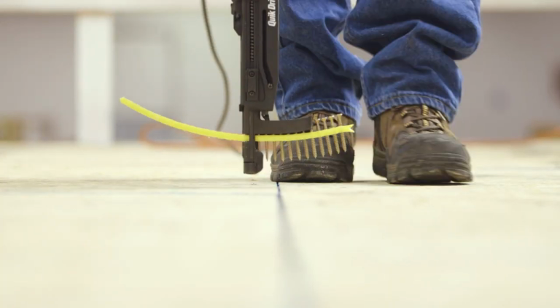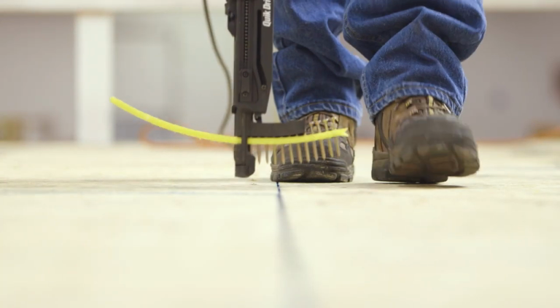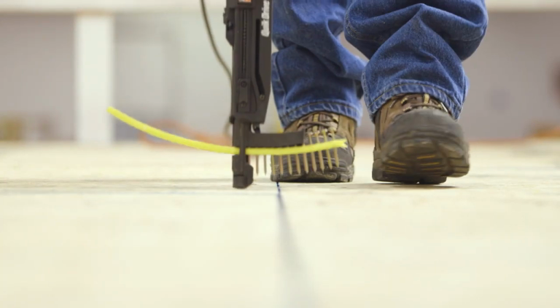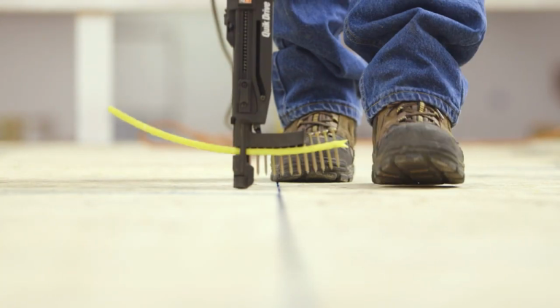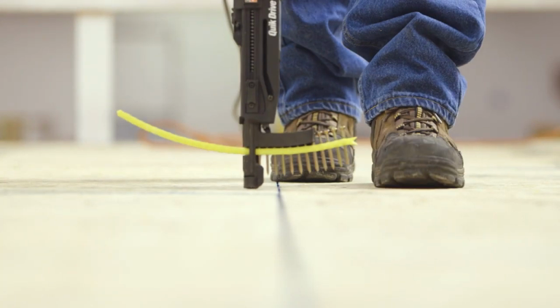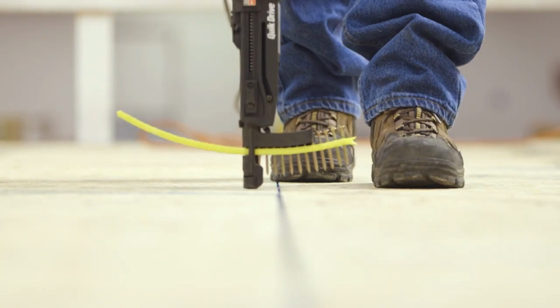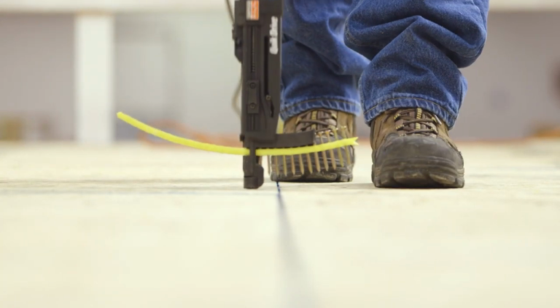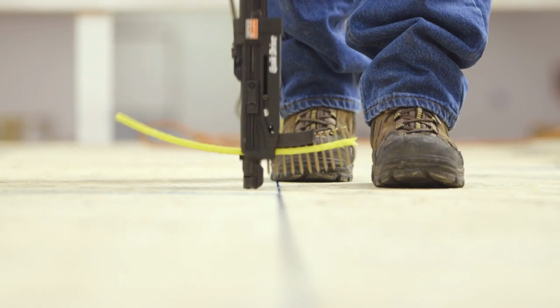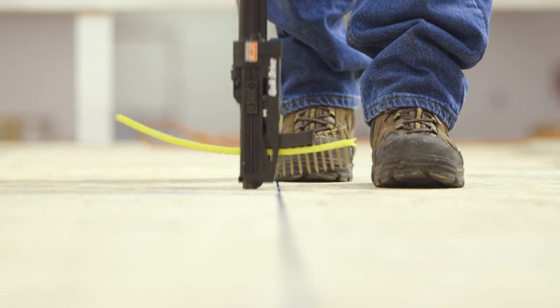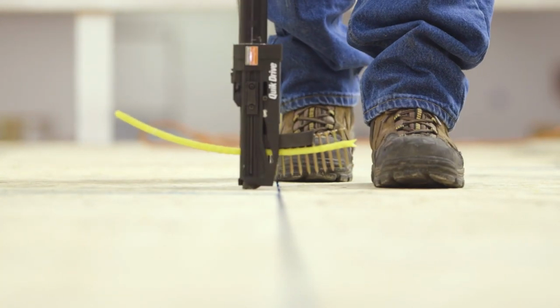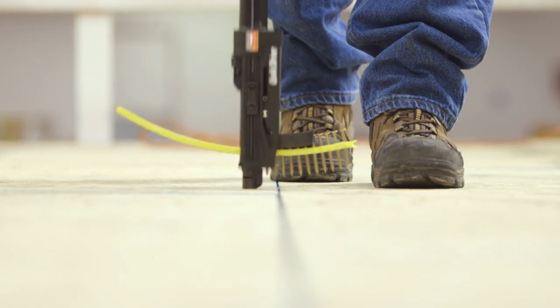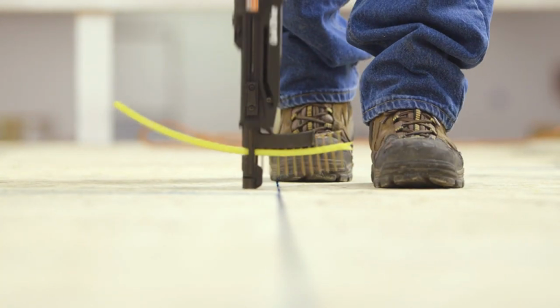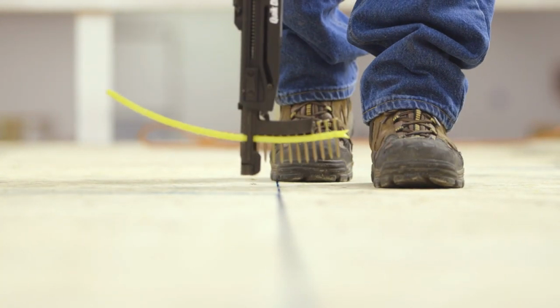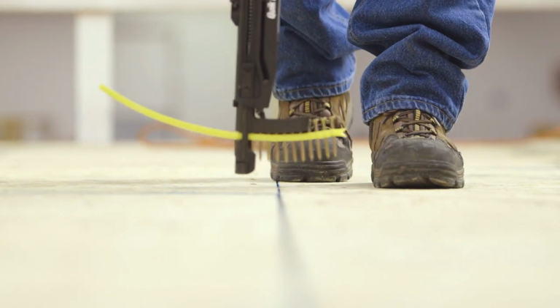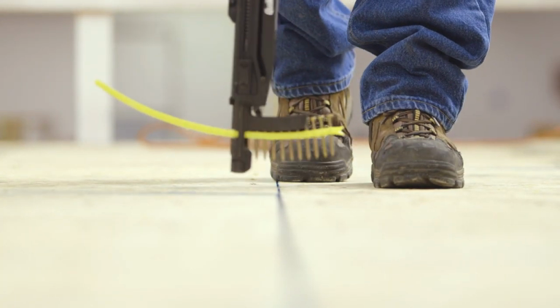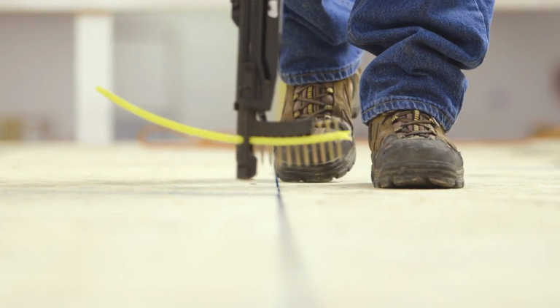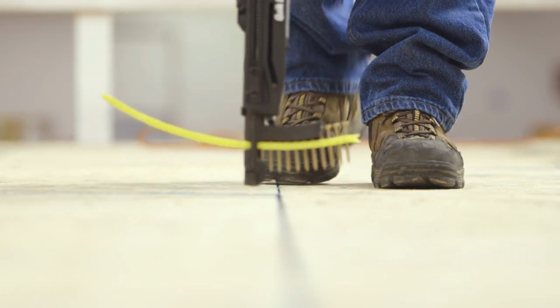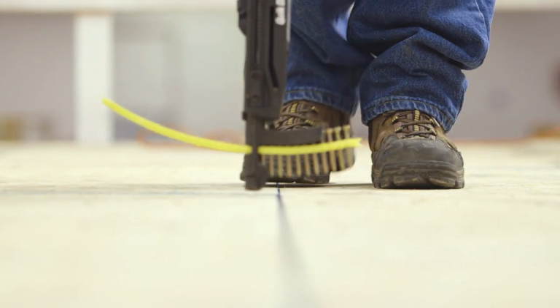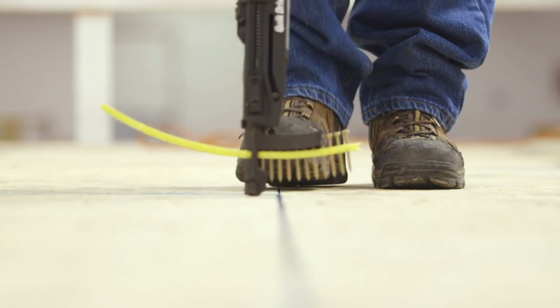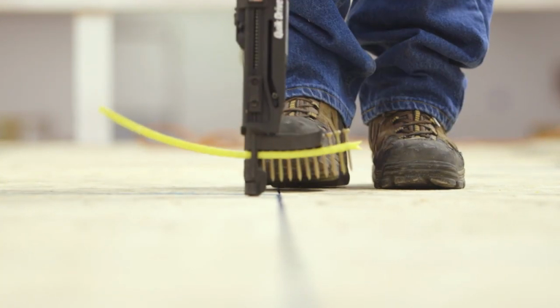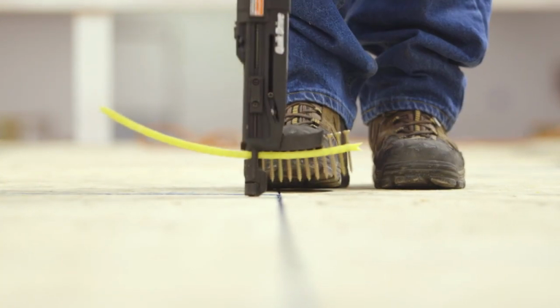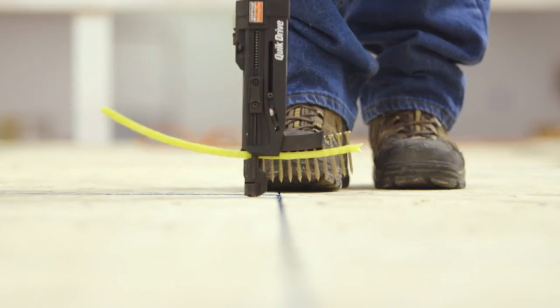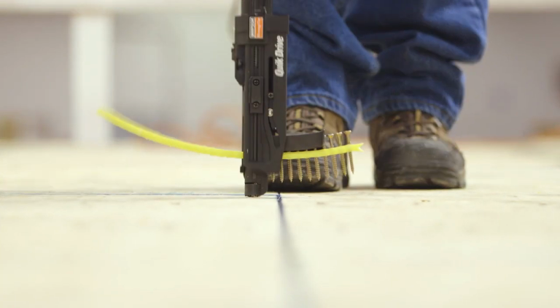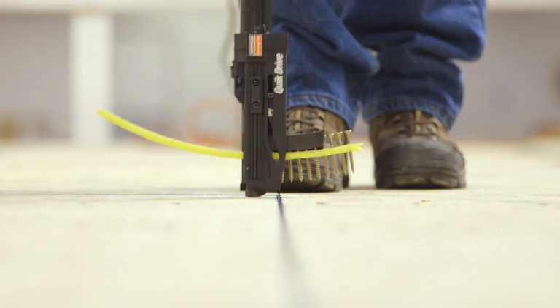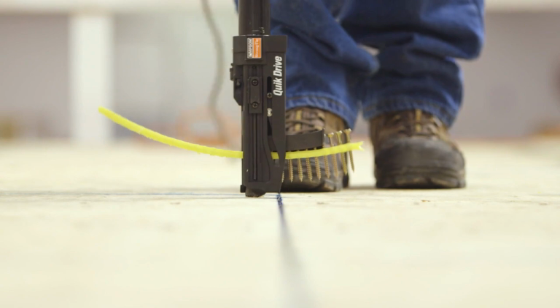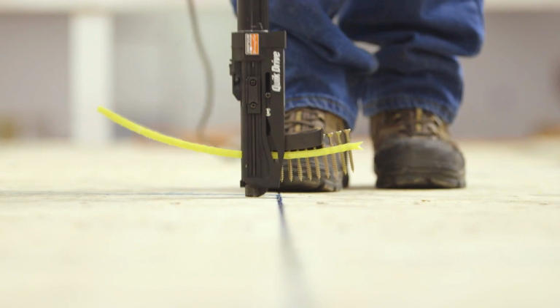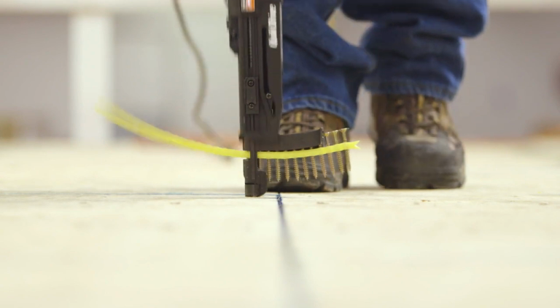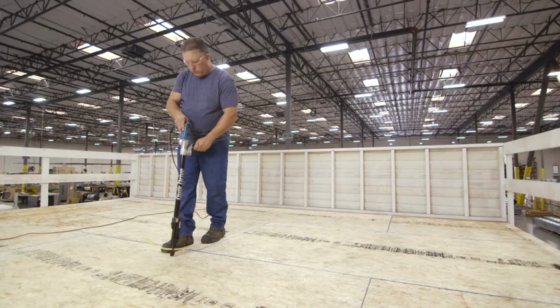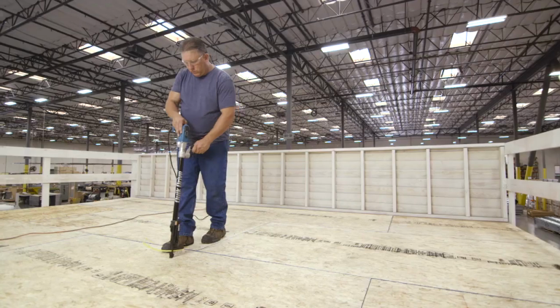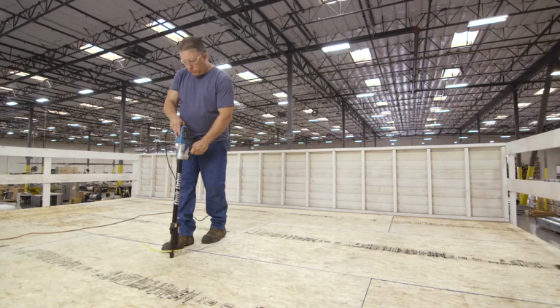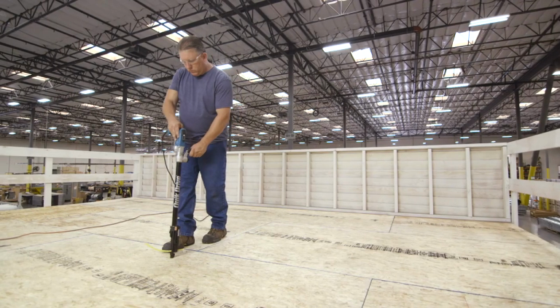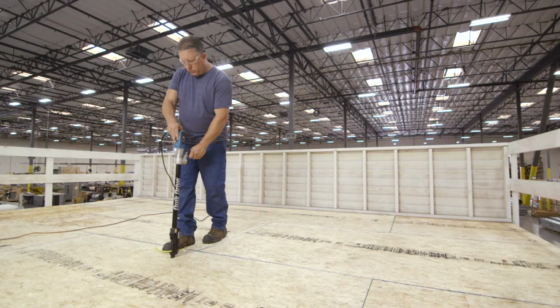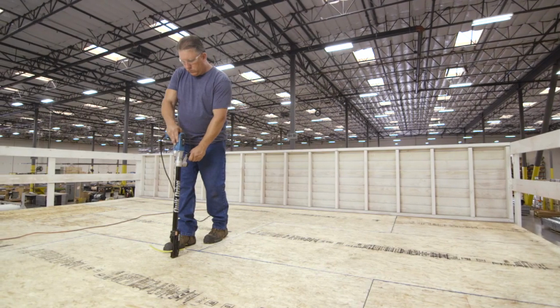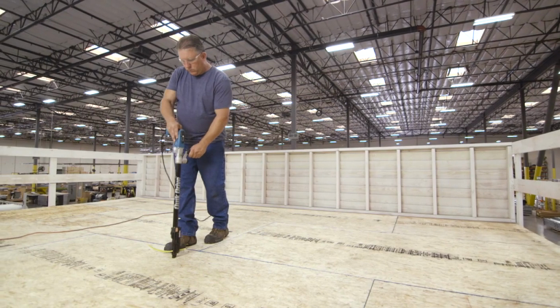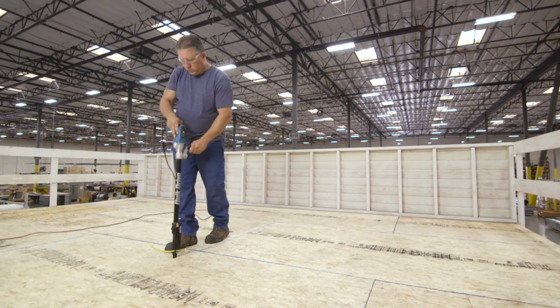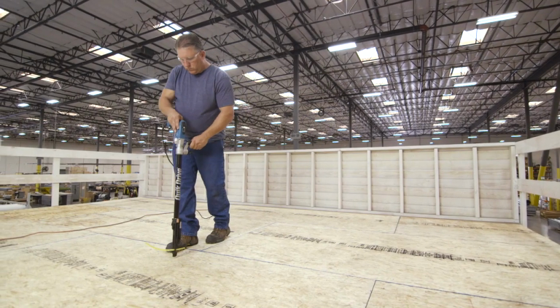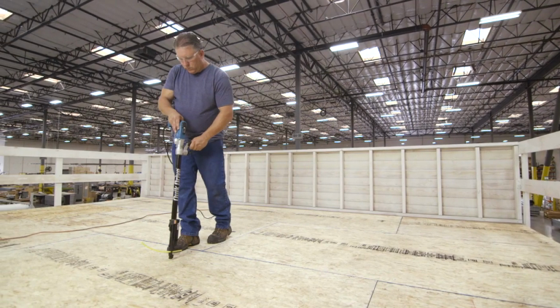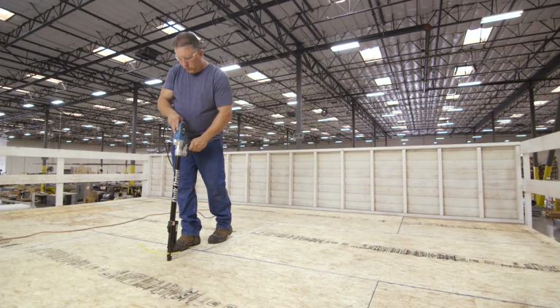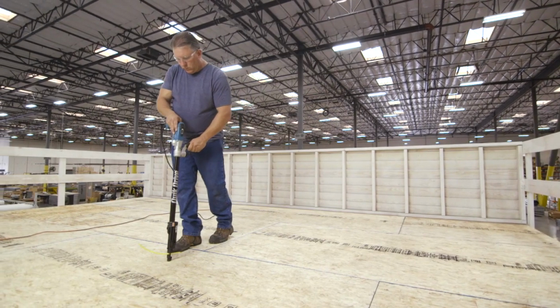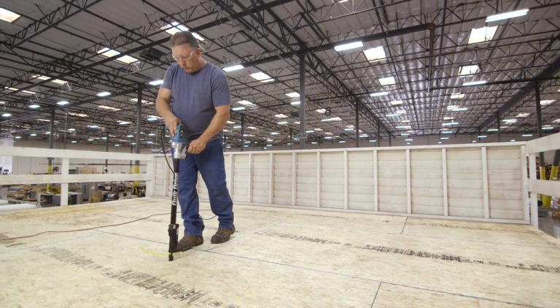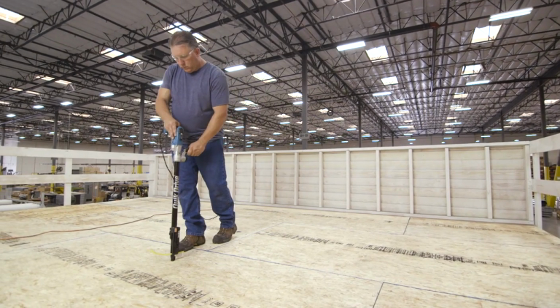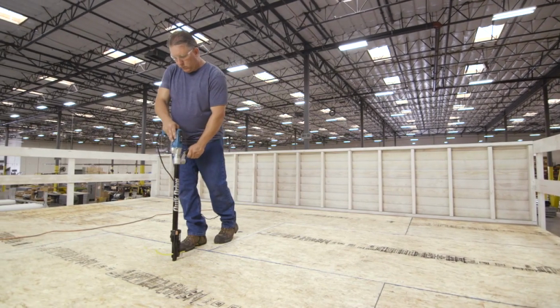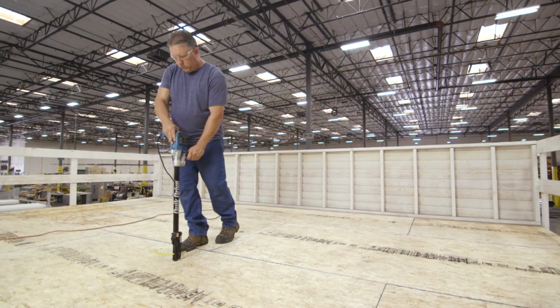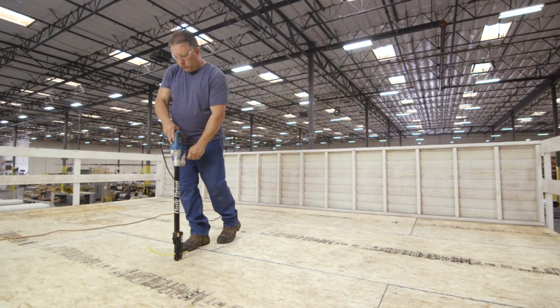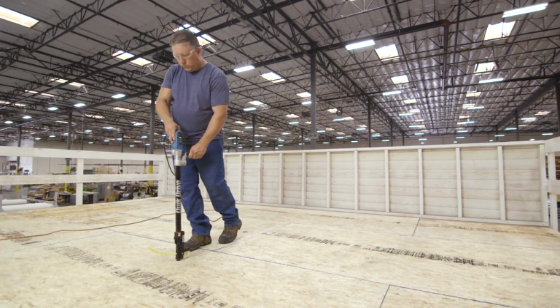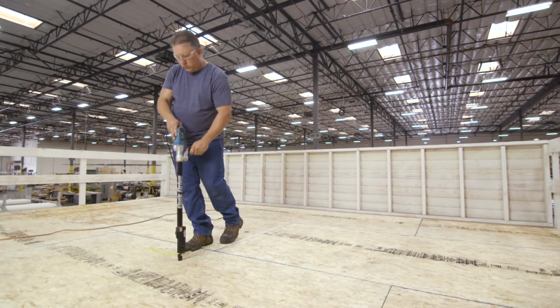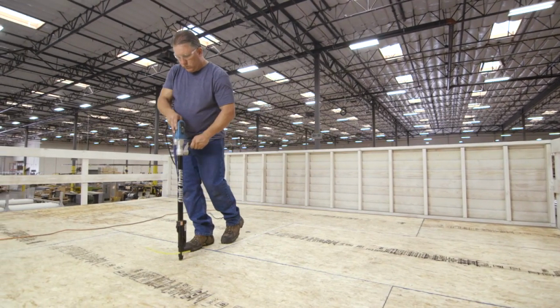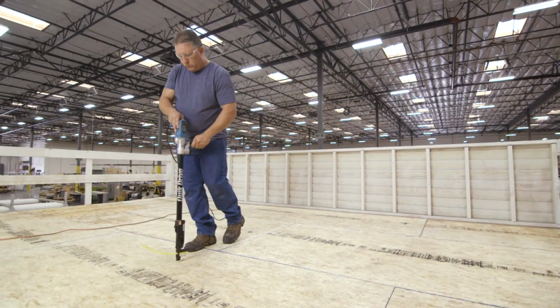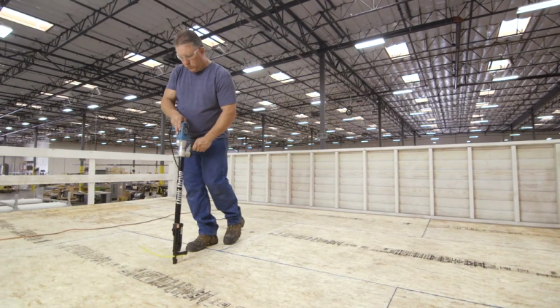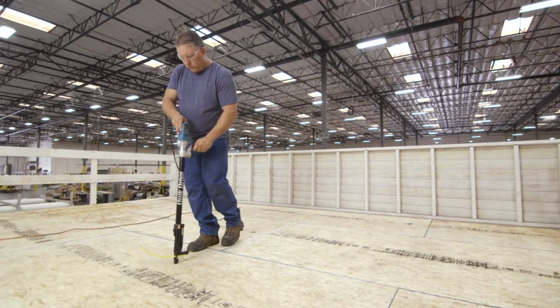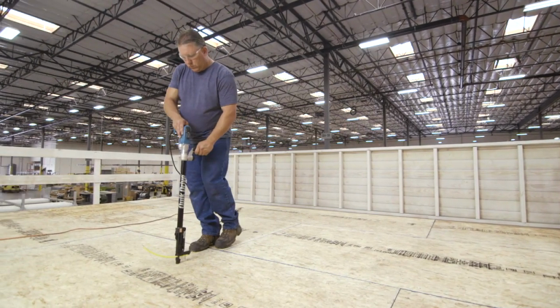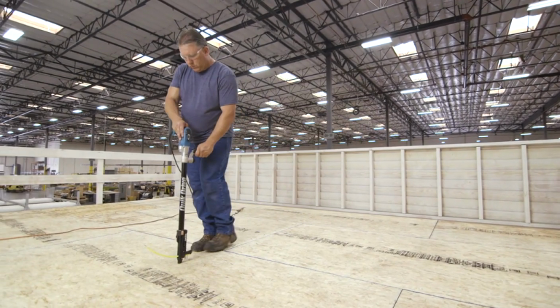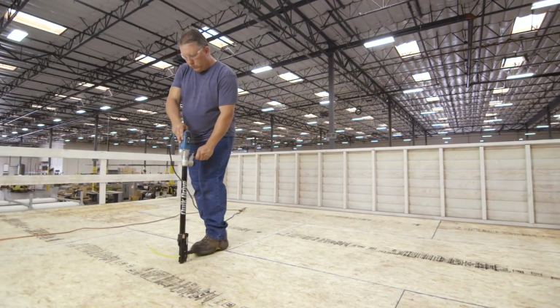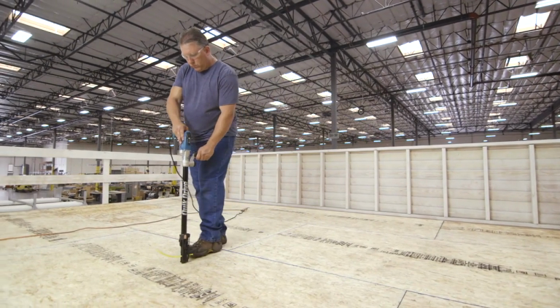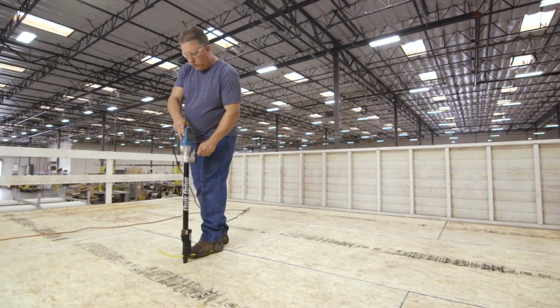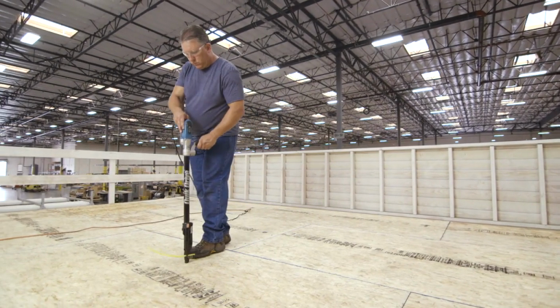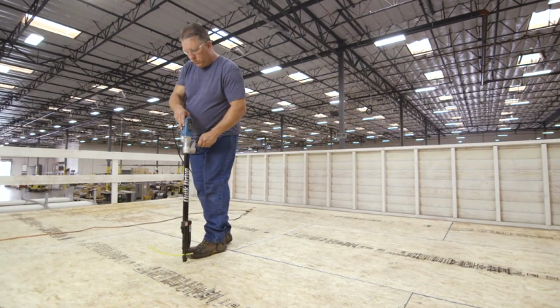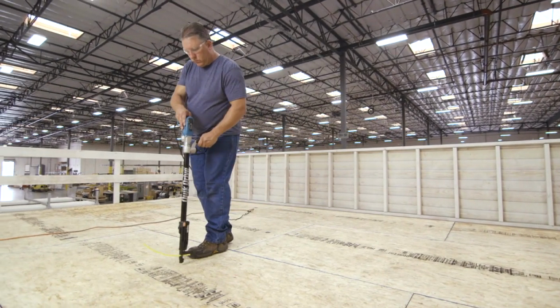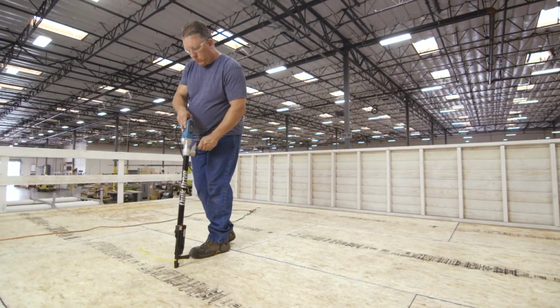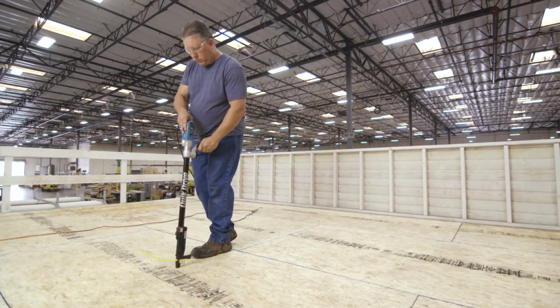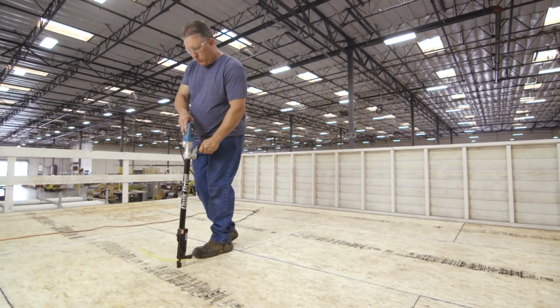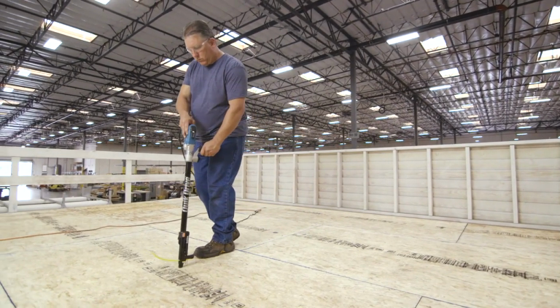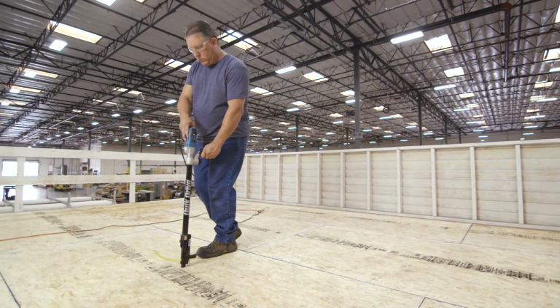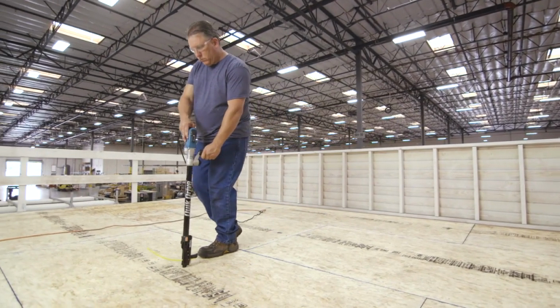Convenient curved screw strips hold the screws up and away from the work surface, making moving and positioning the tool easier.